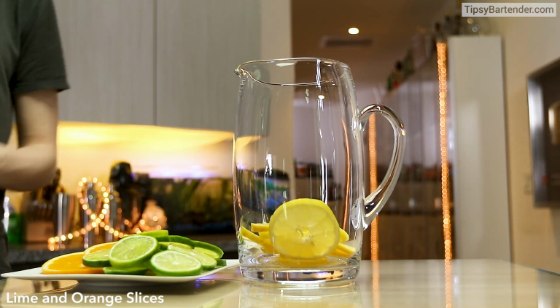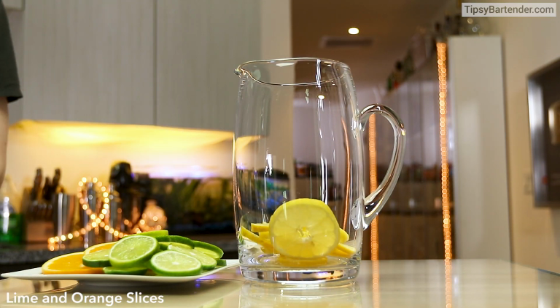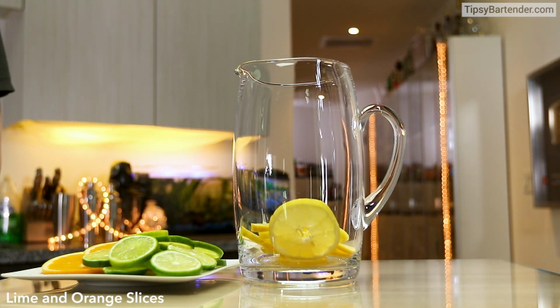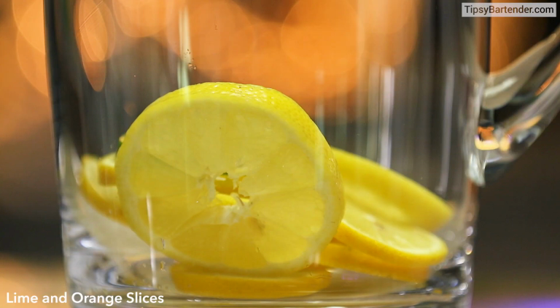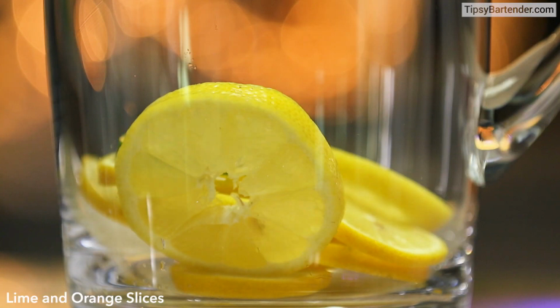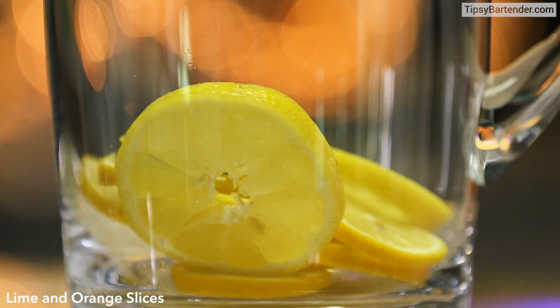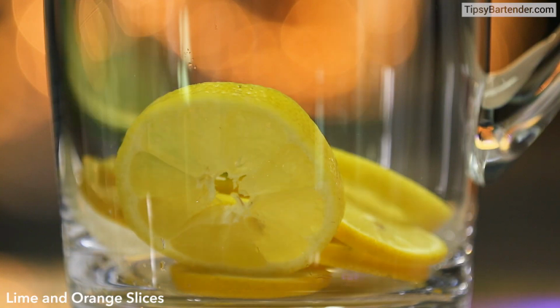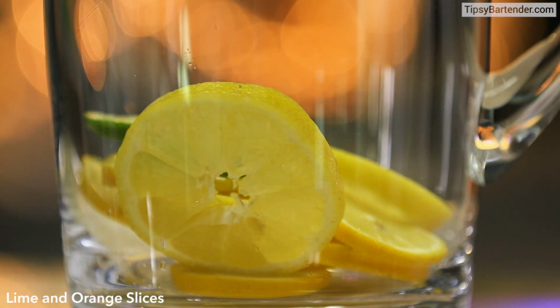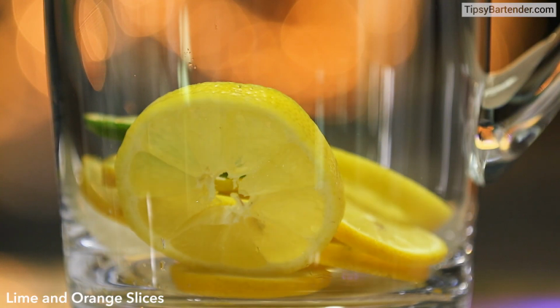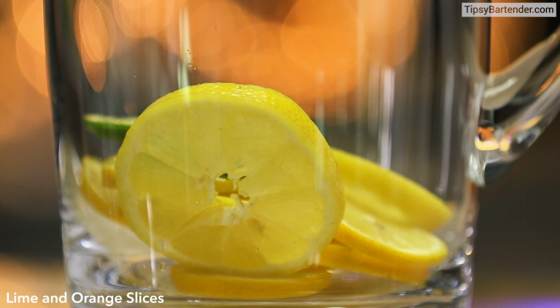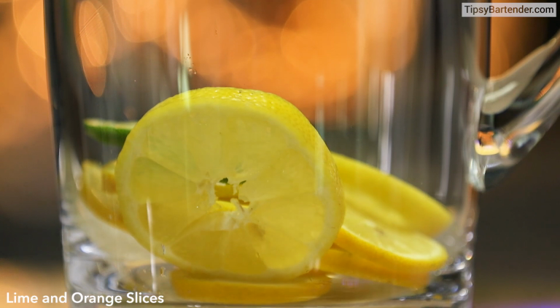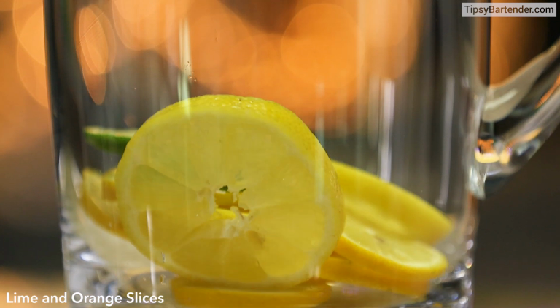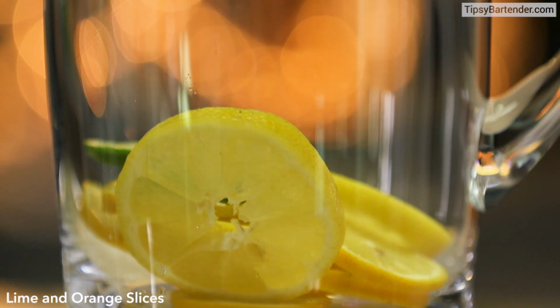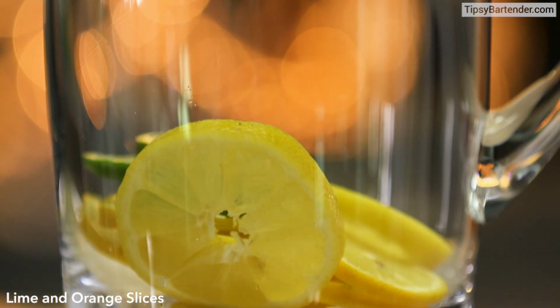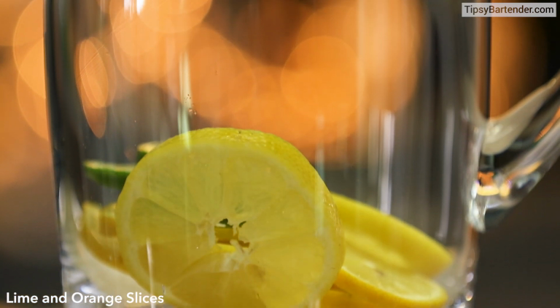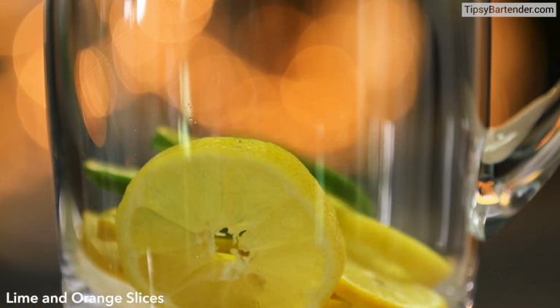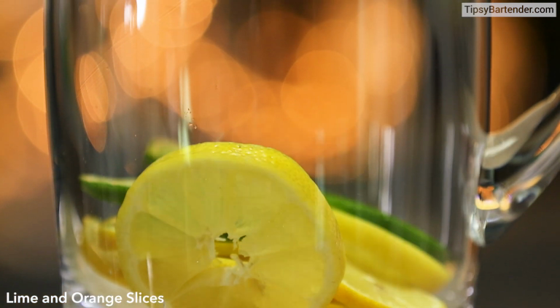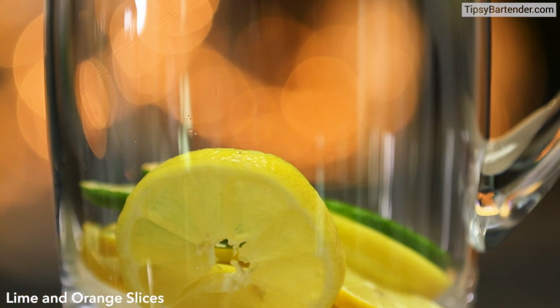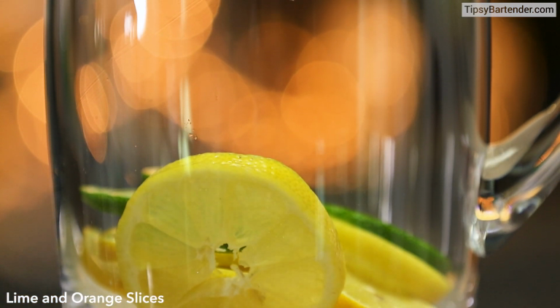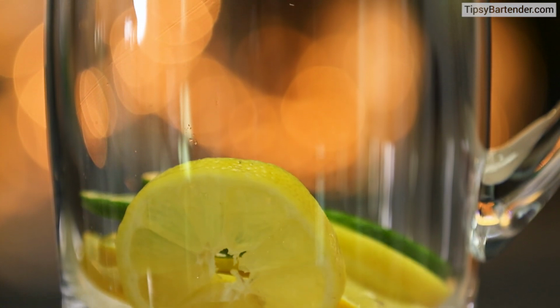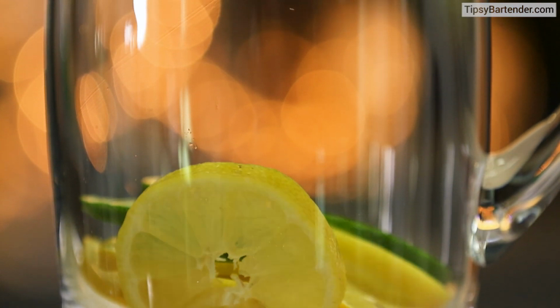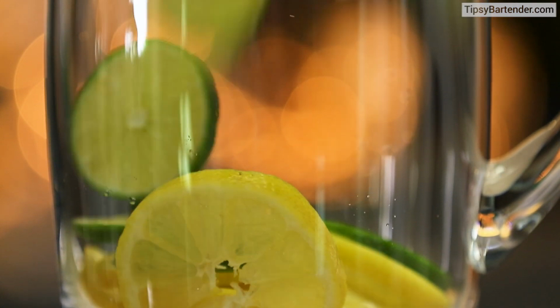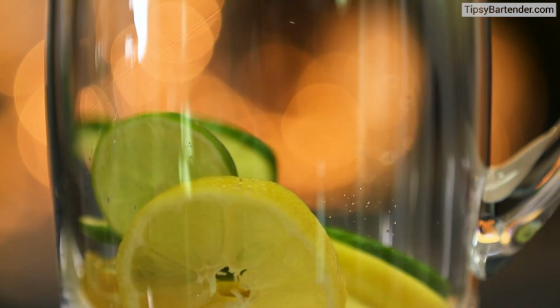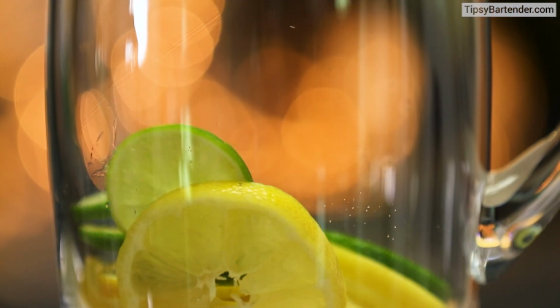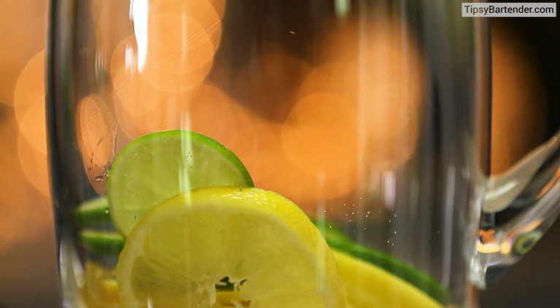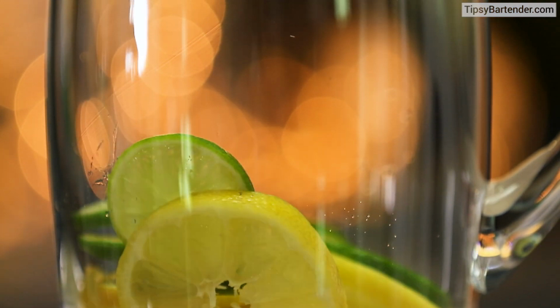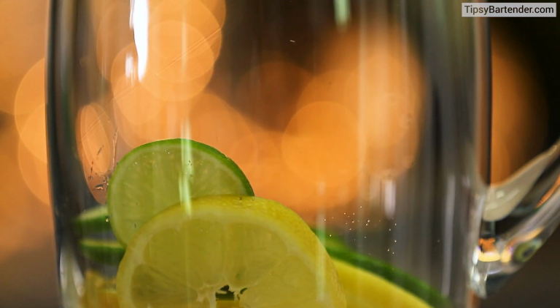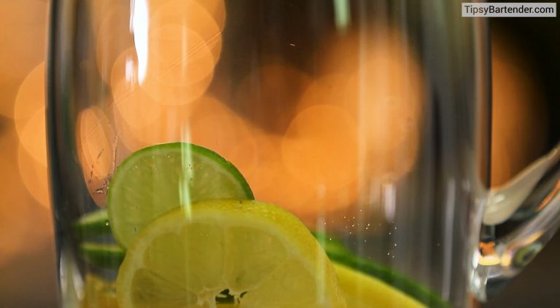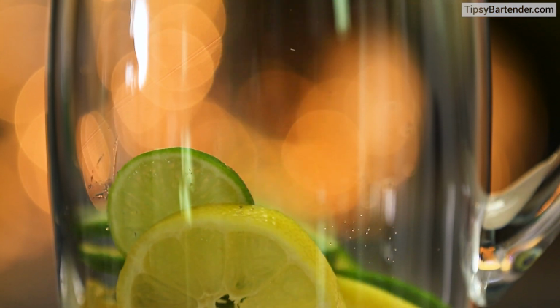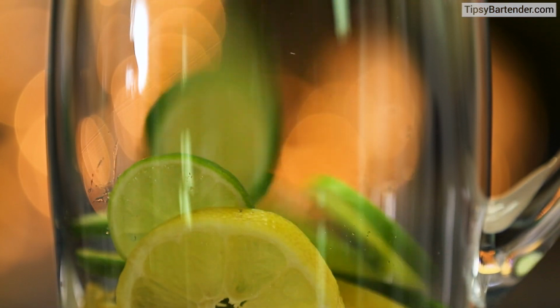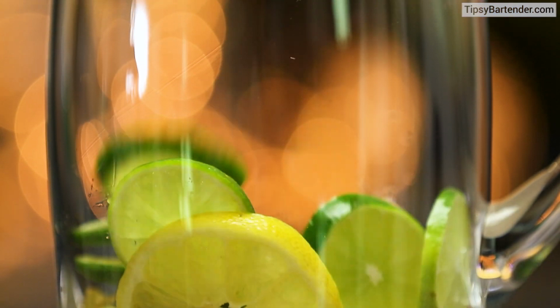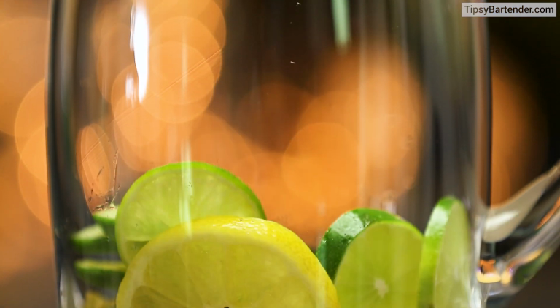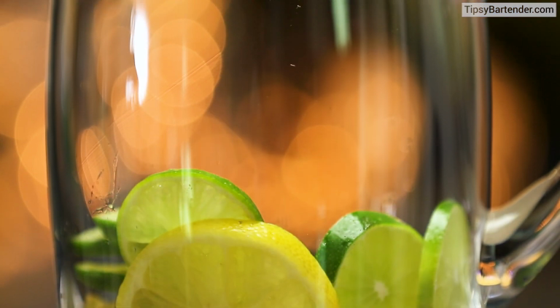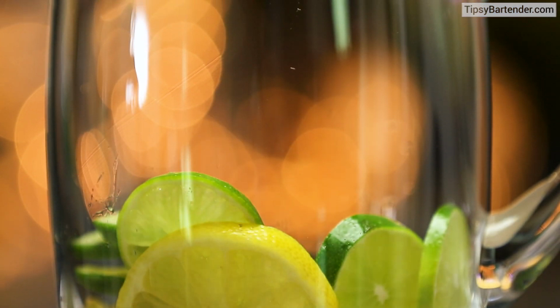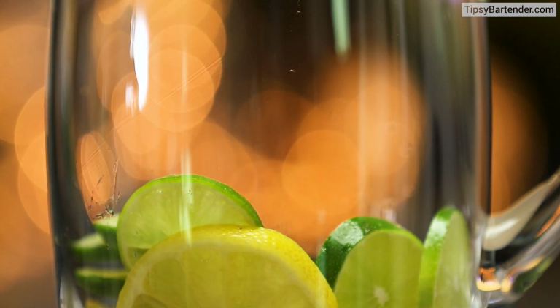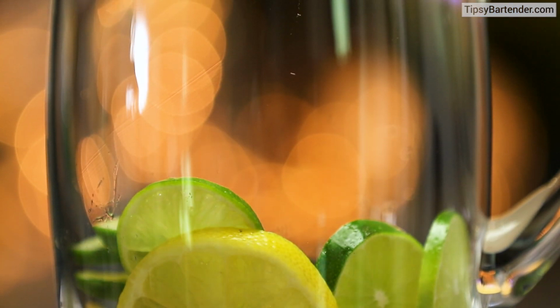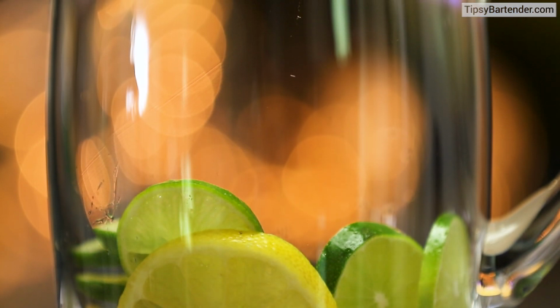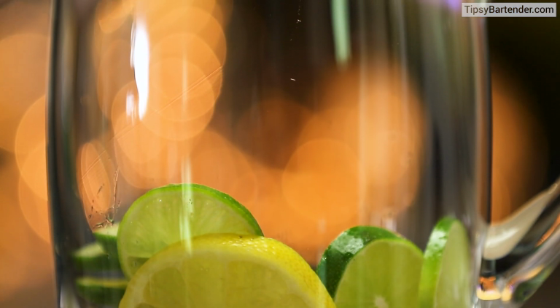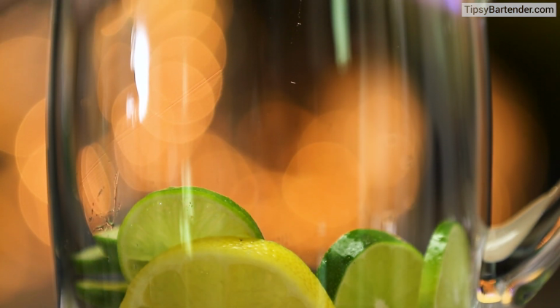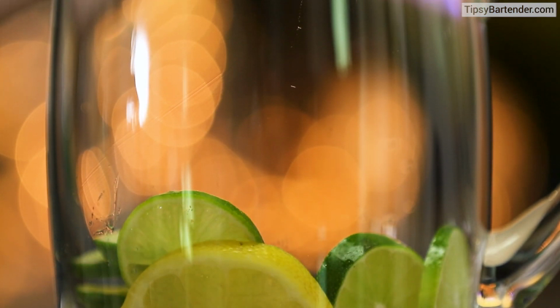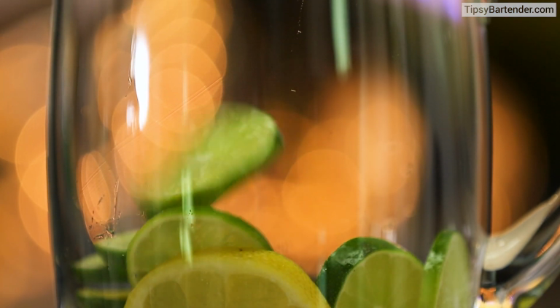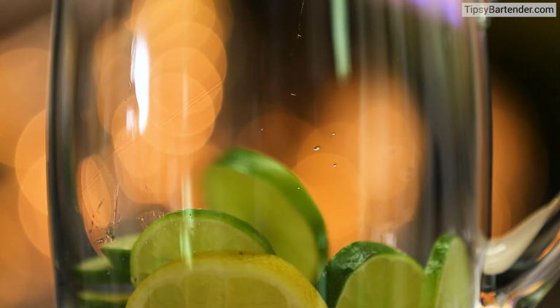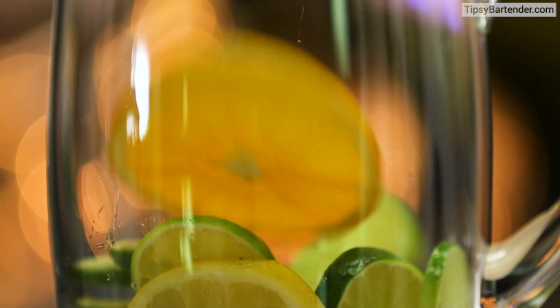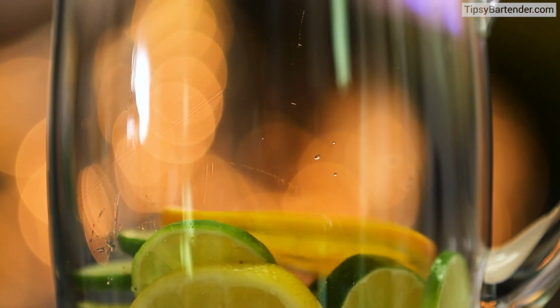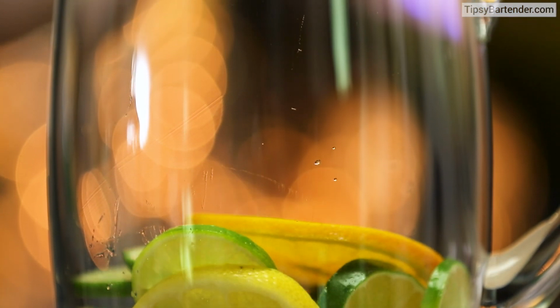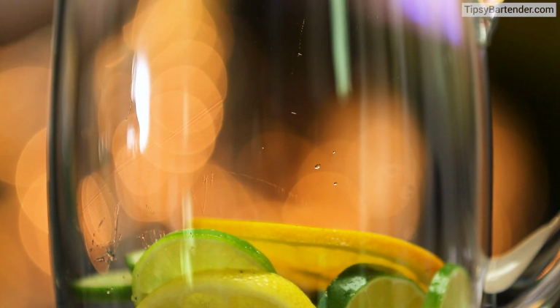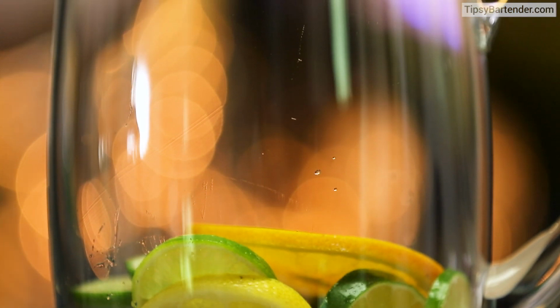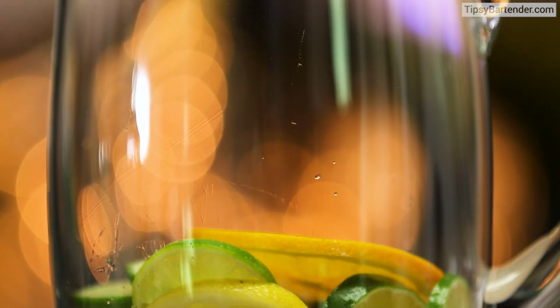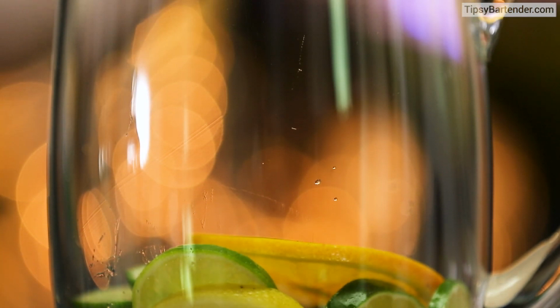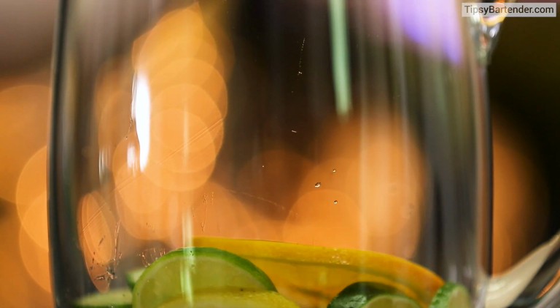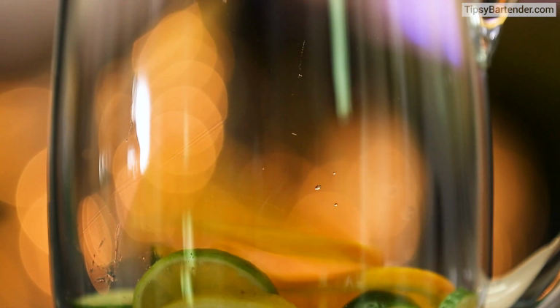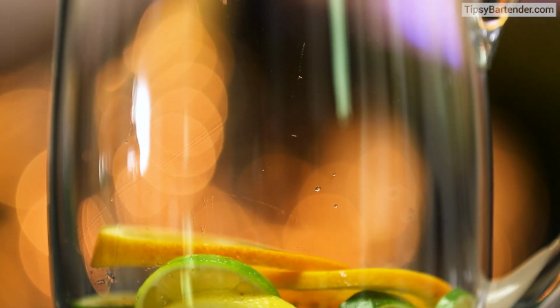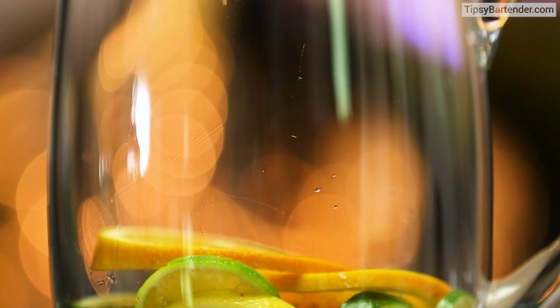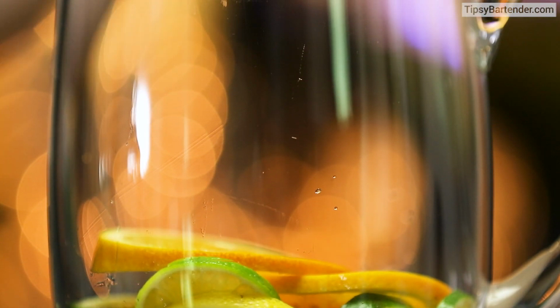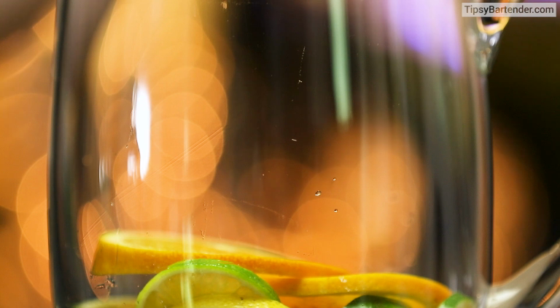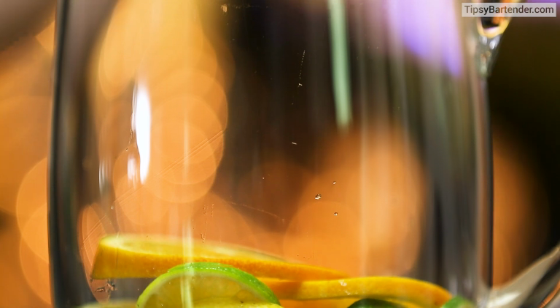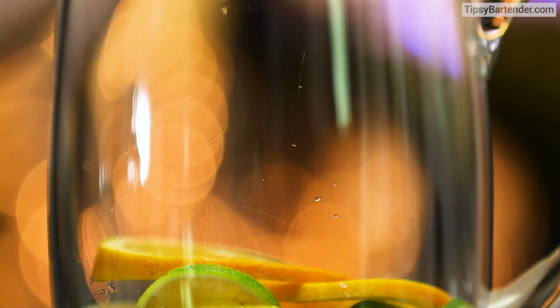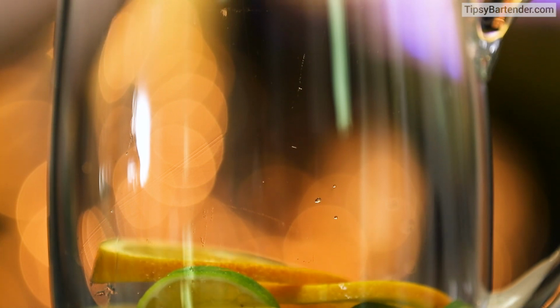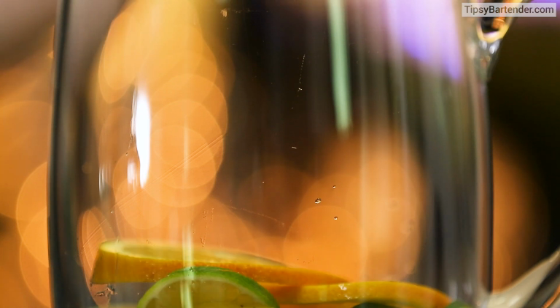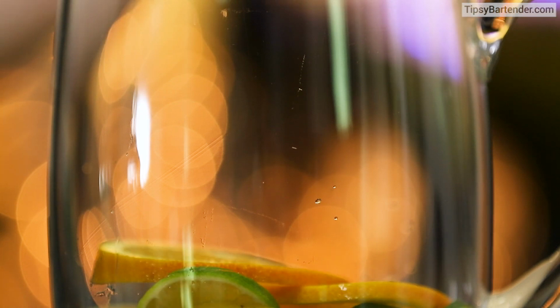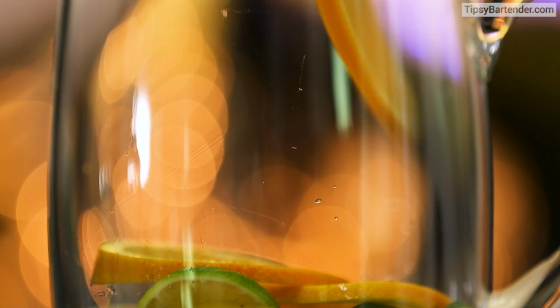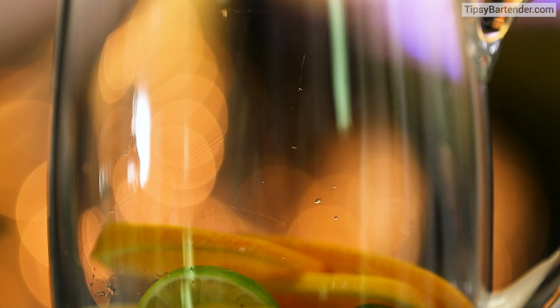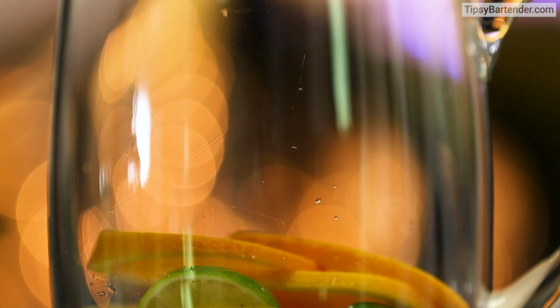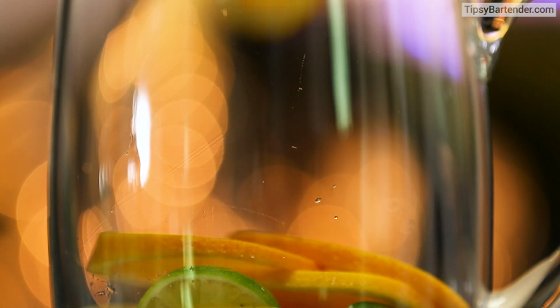Lemon slices, lime slices, orange slices. You see where we're going? Got to get your citrus on up in this one. So we dropped those in our pitcher.